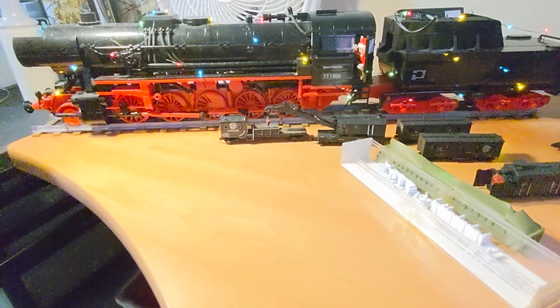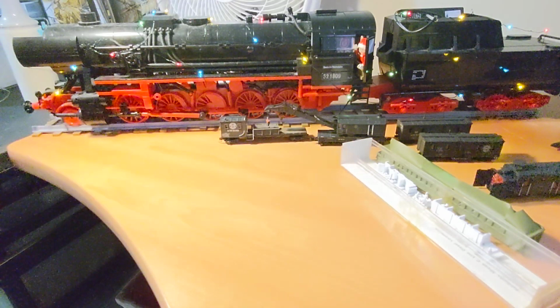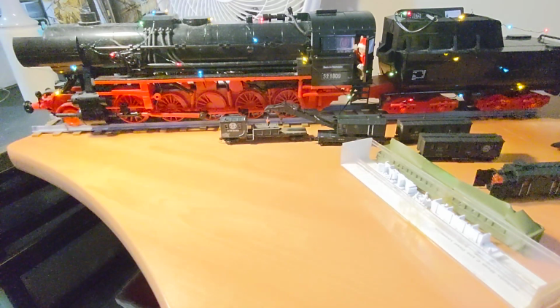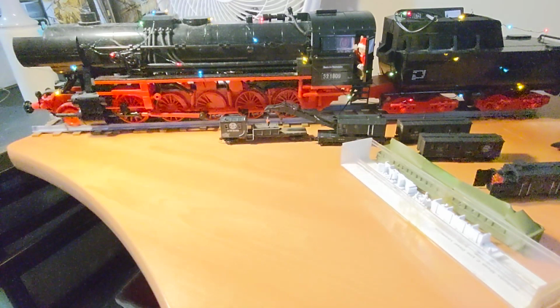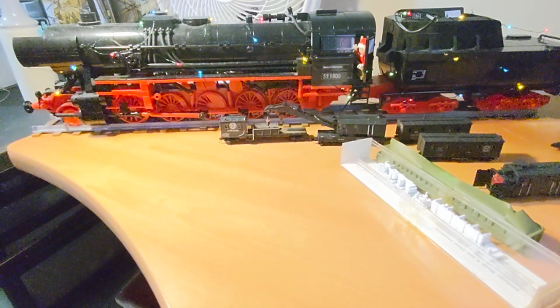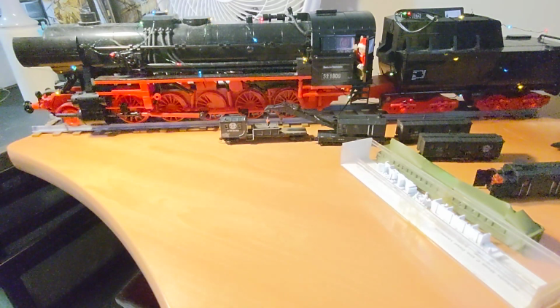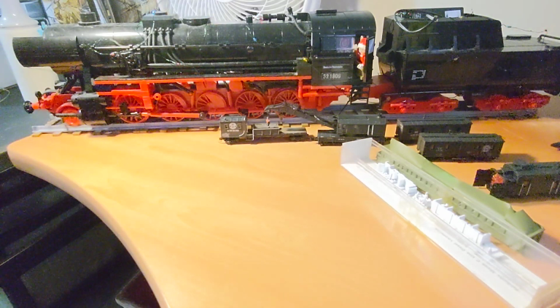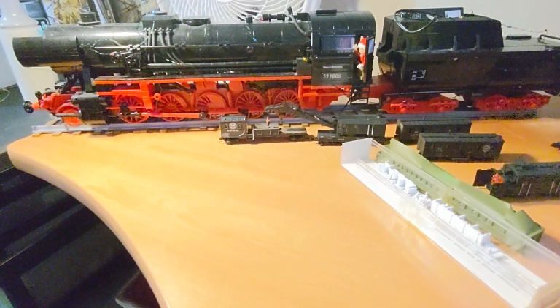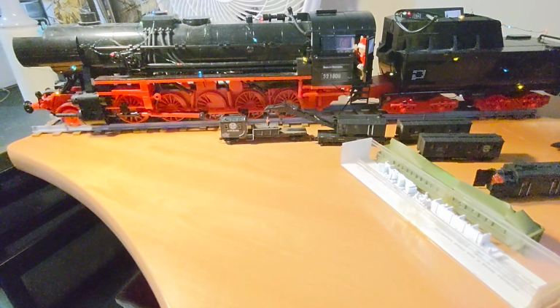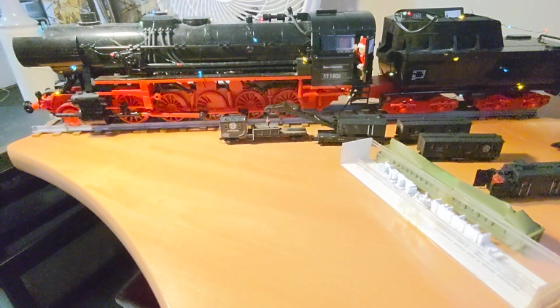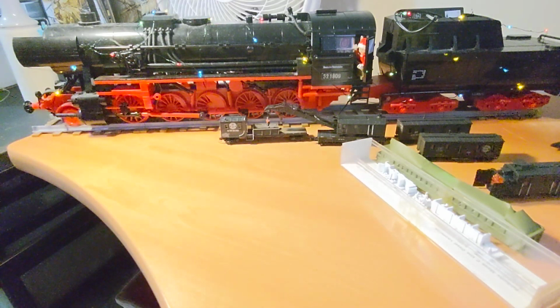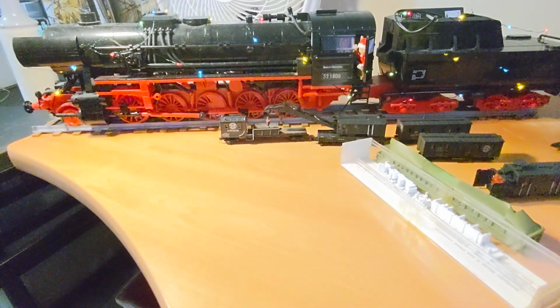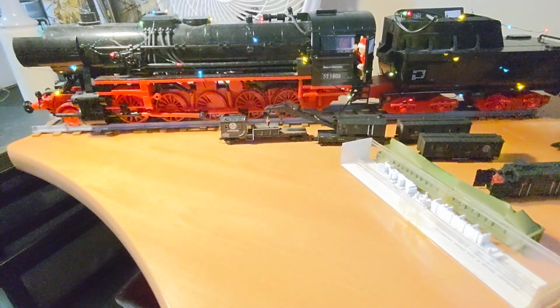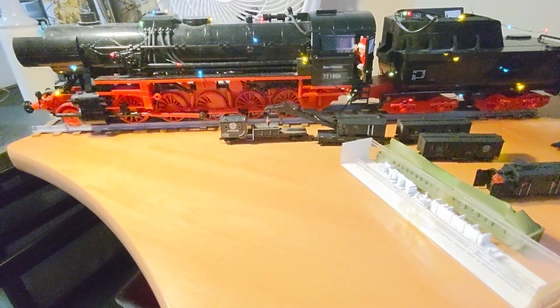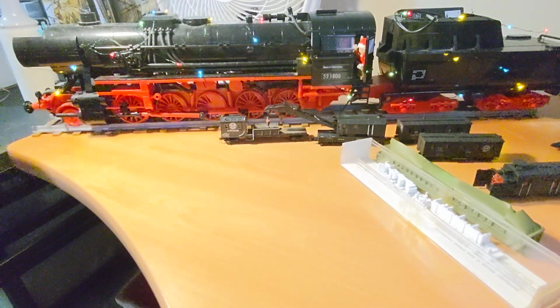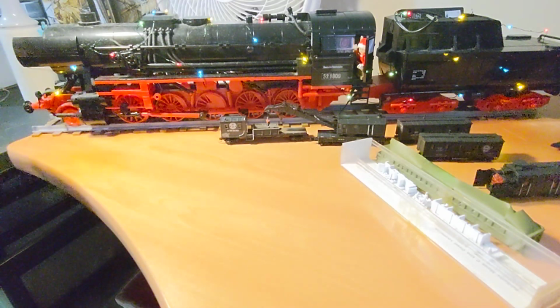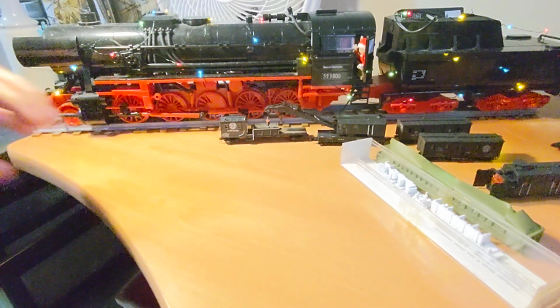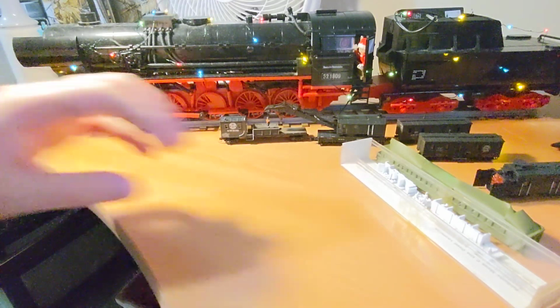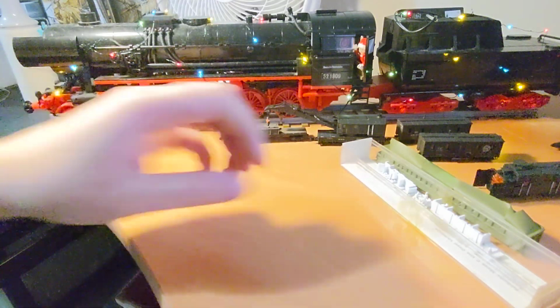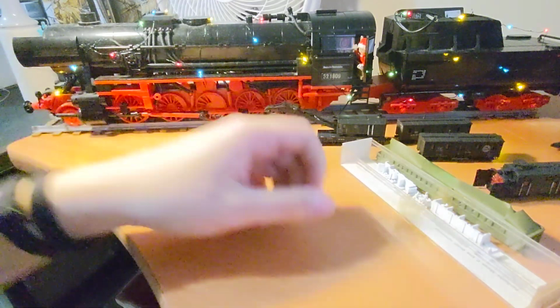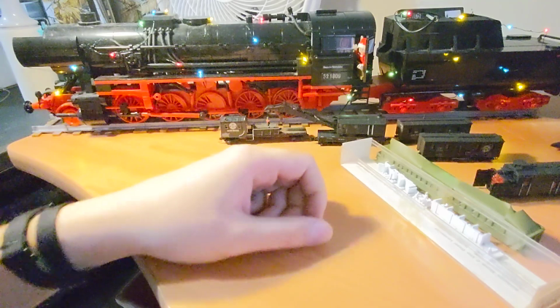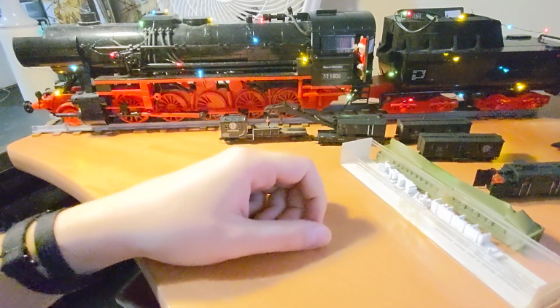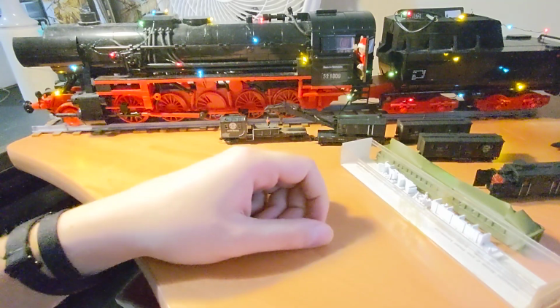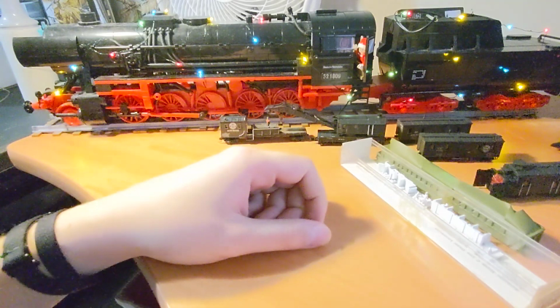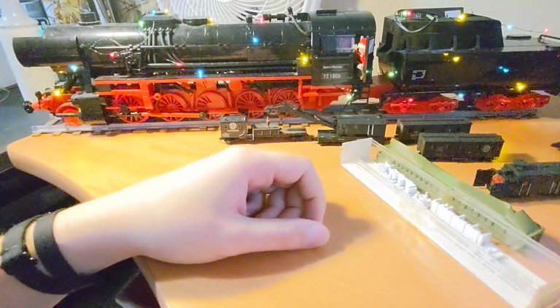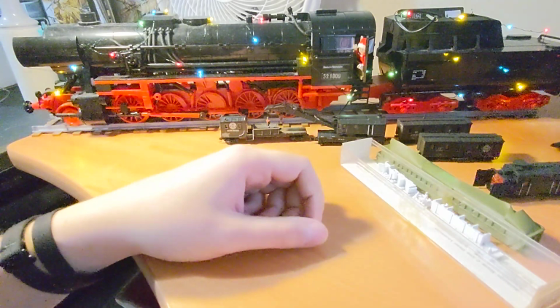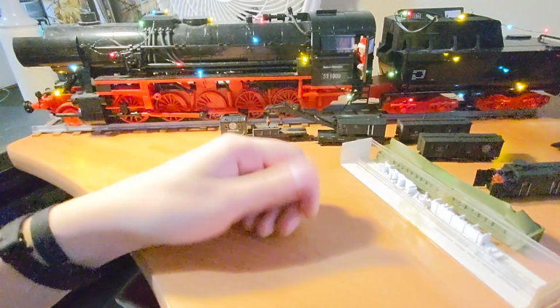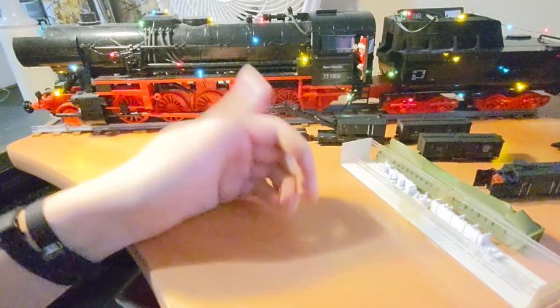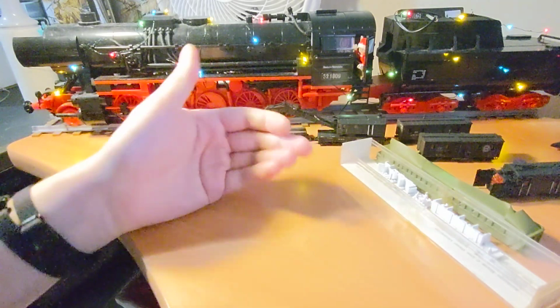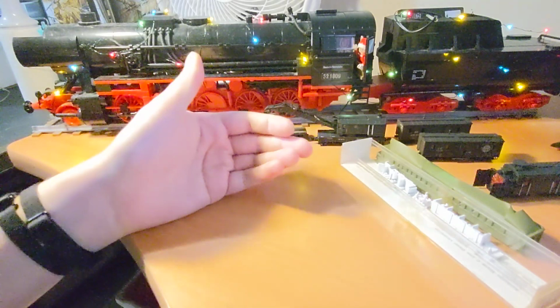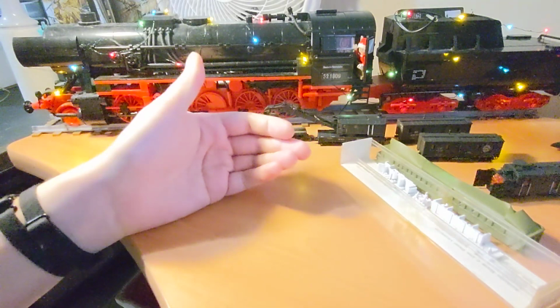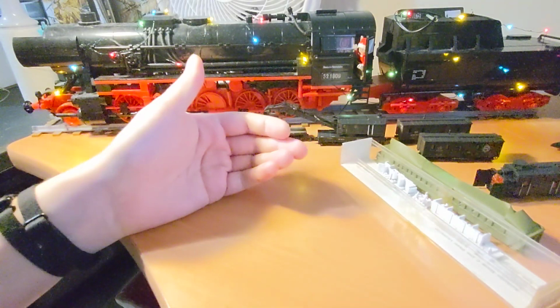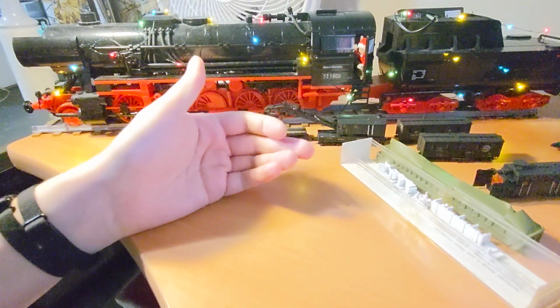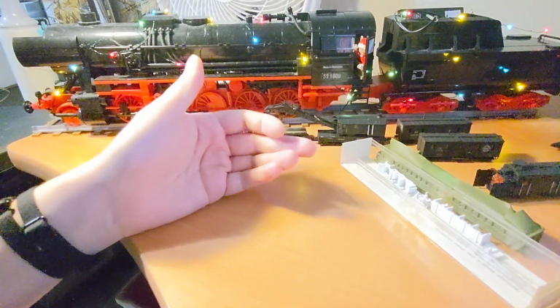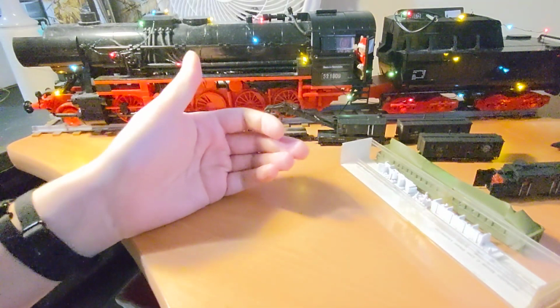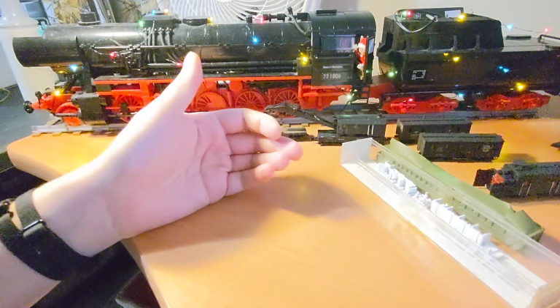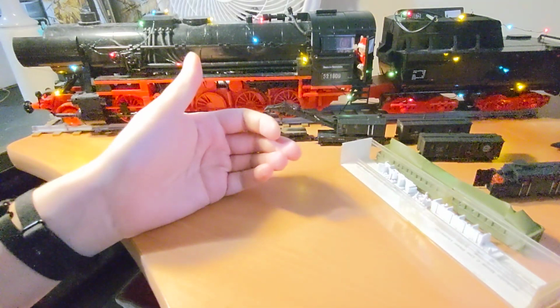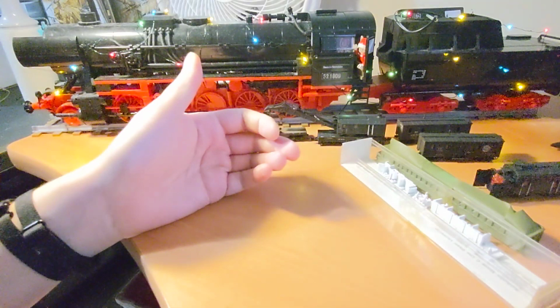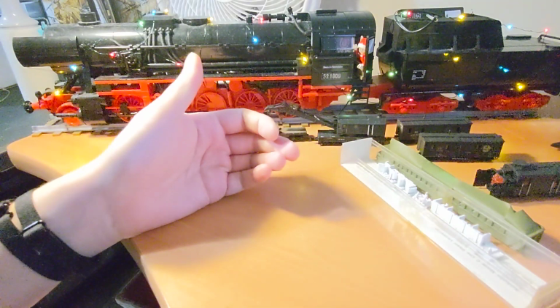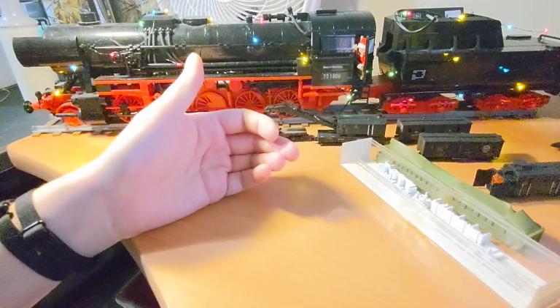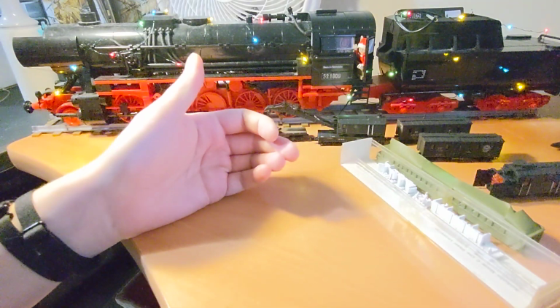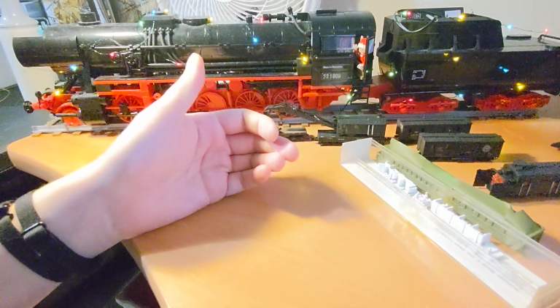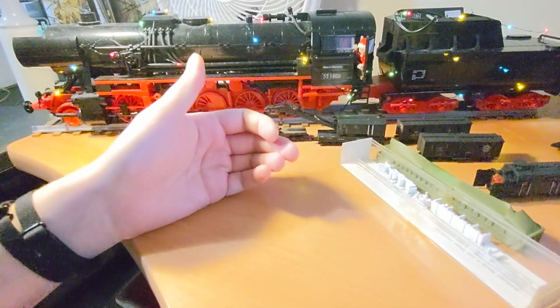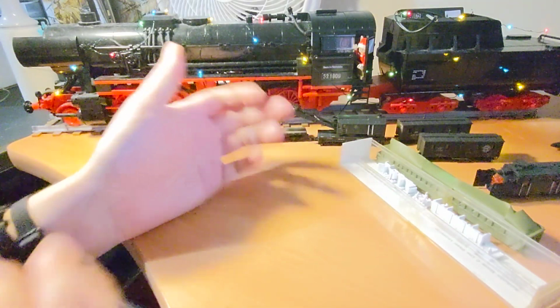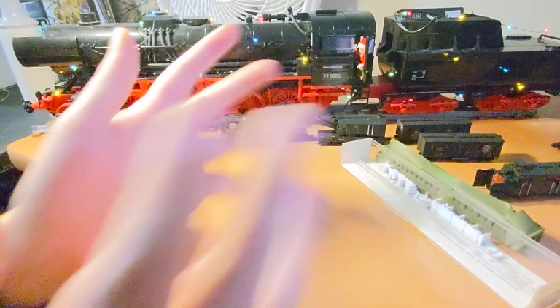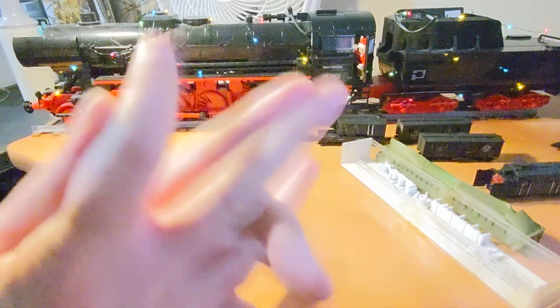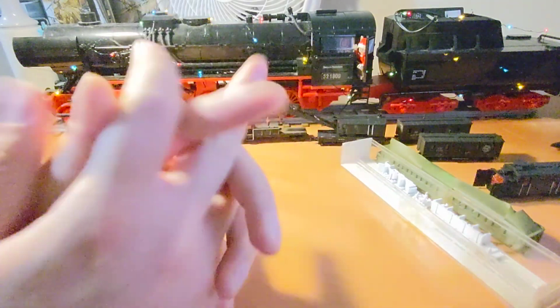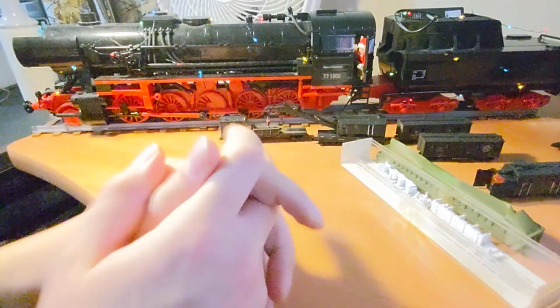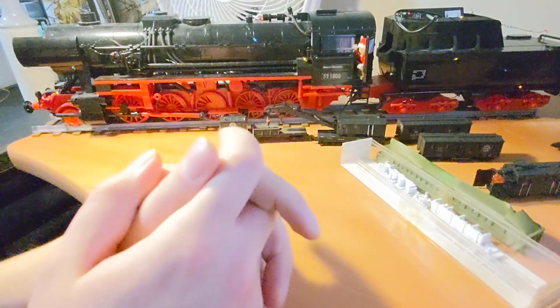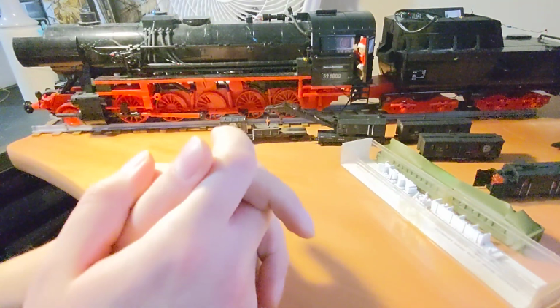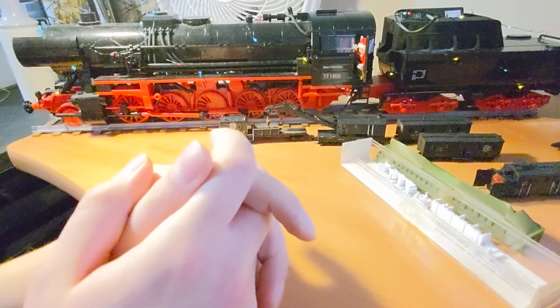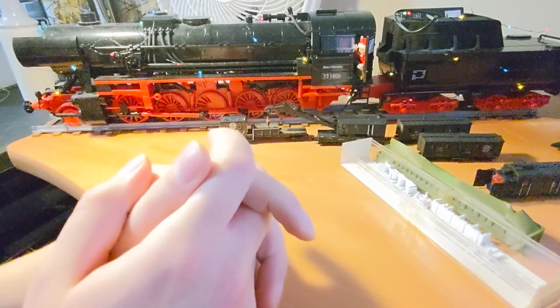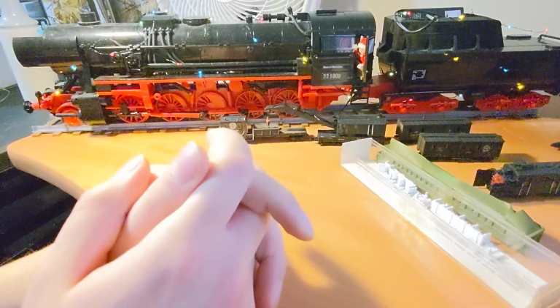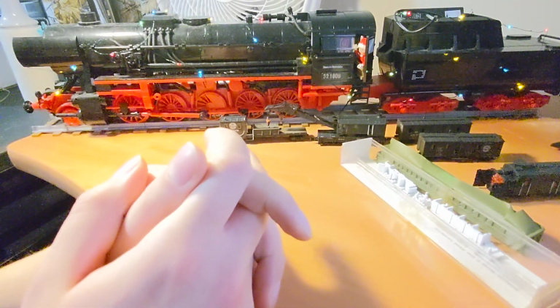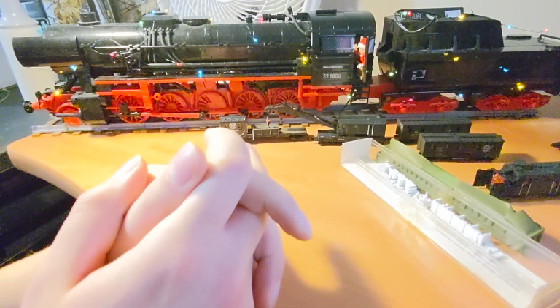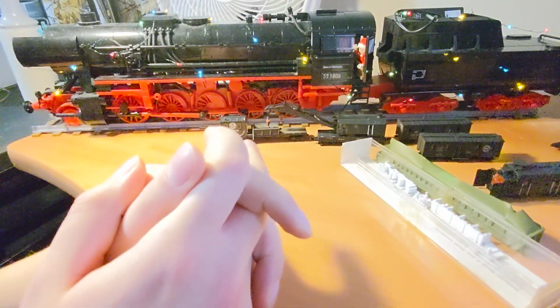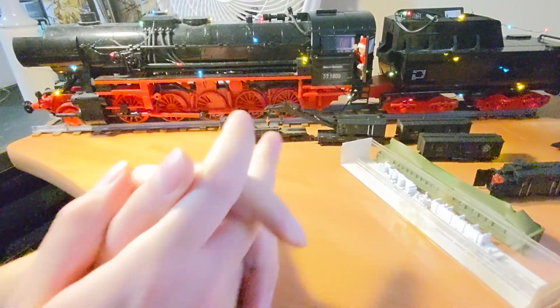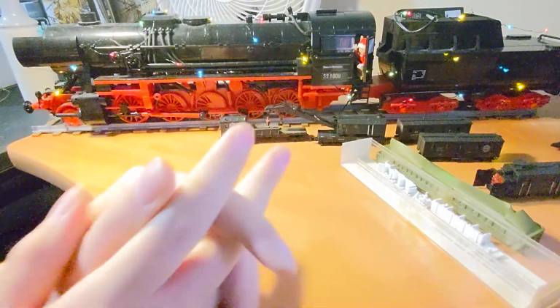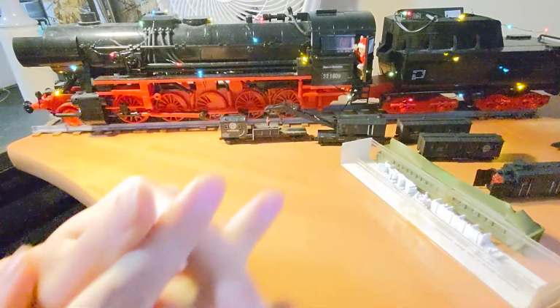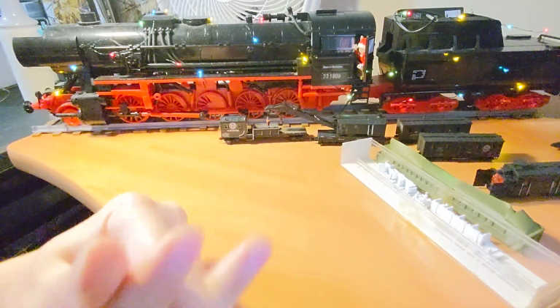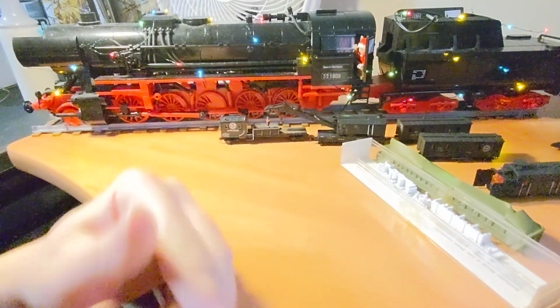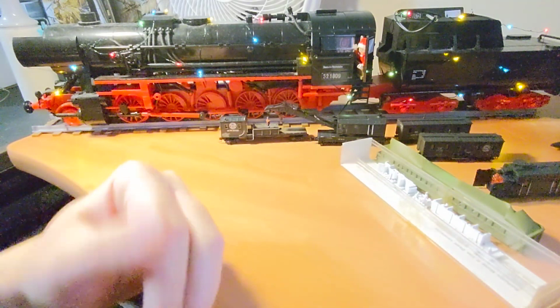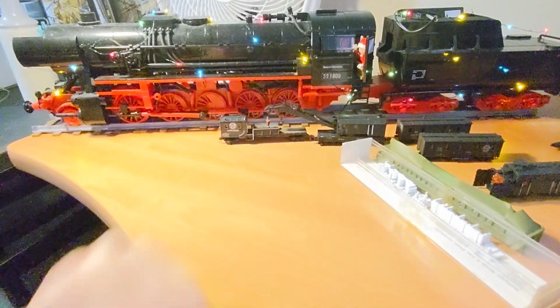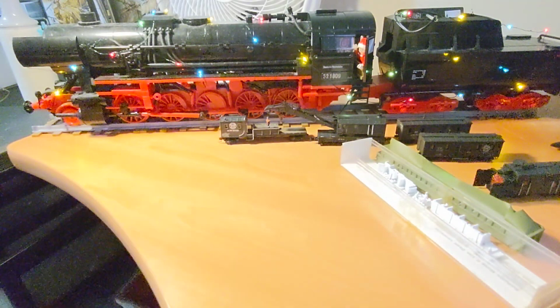So I hope you liked my challenge submission and little hobby update. Look forward to seeing everyone else's cranes and I'll see you around. Thanks for watching.